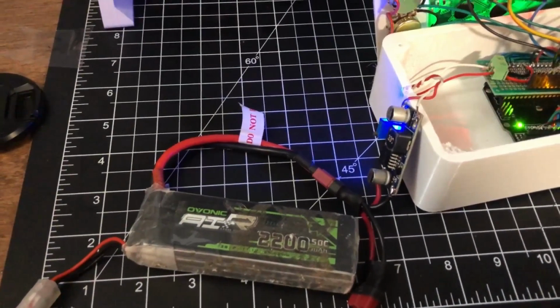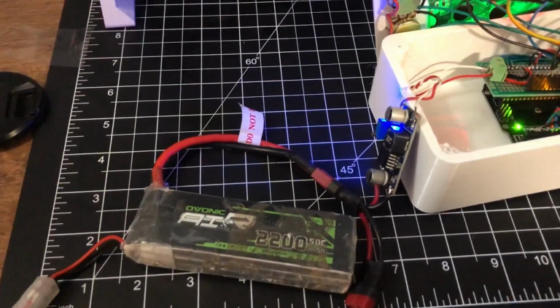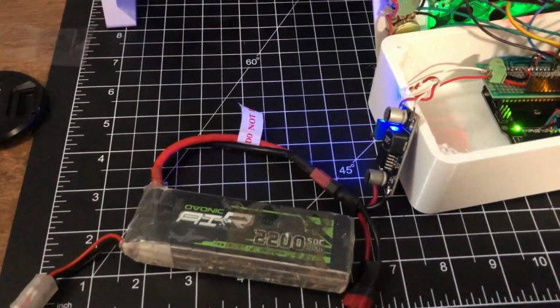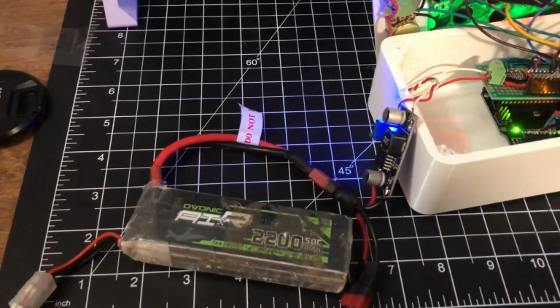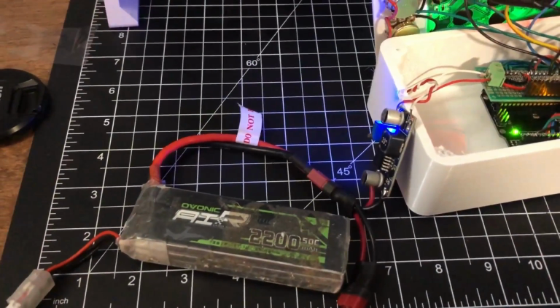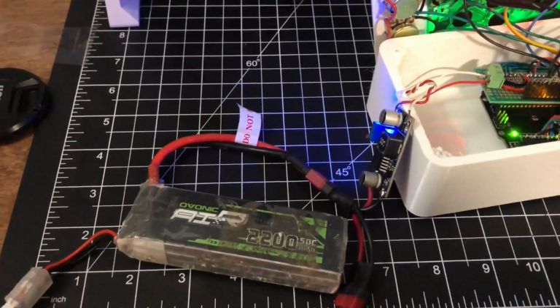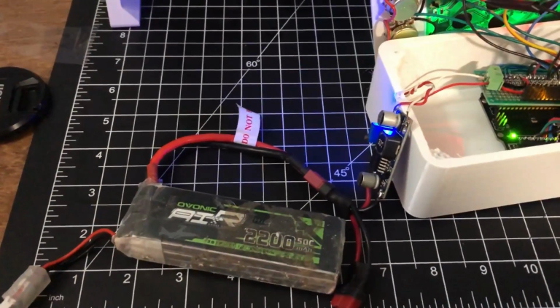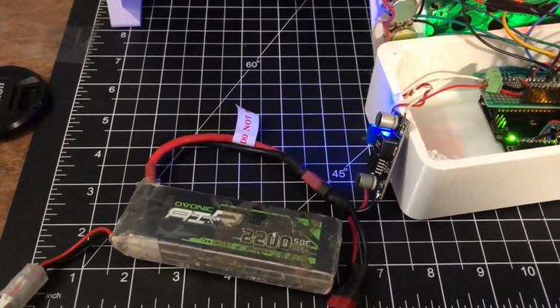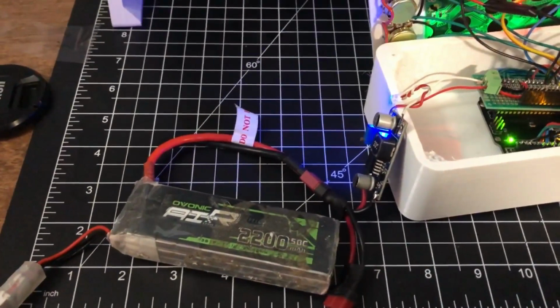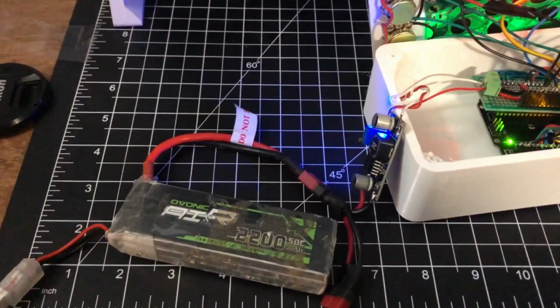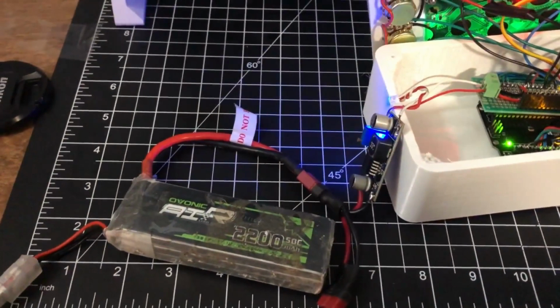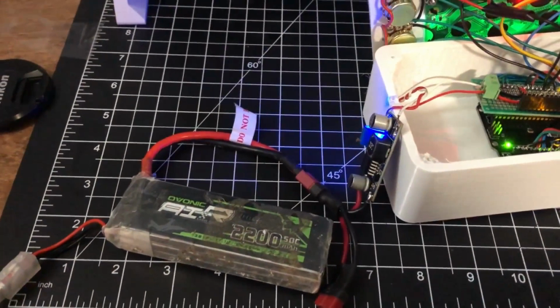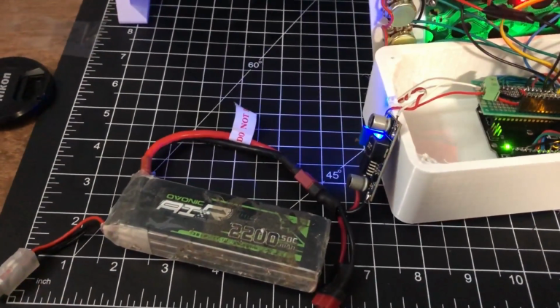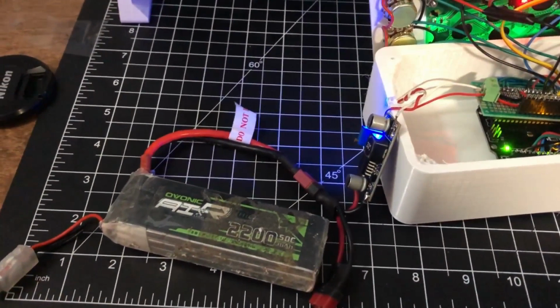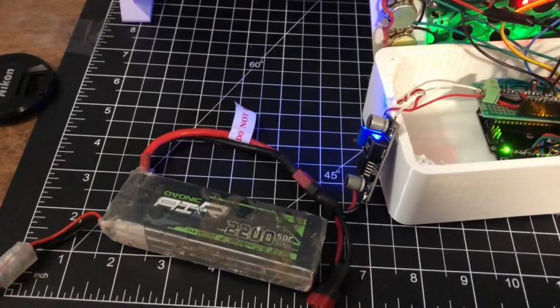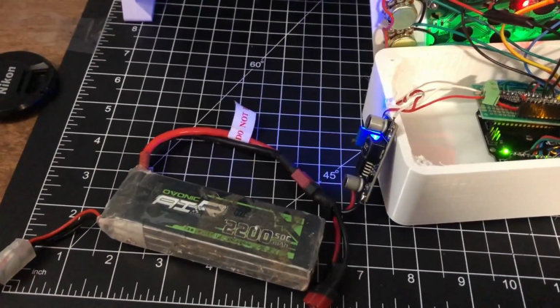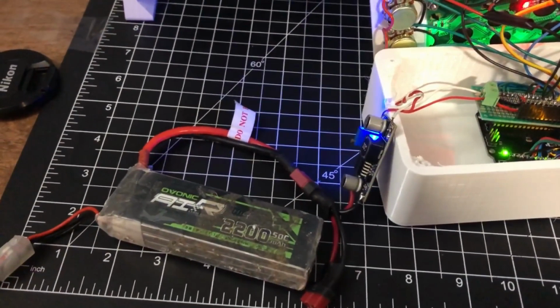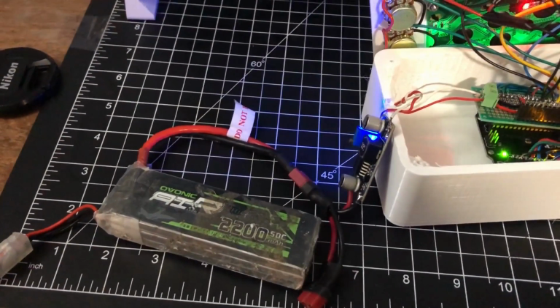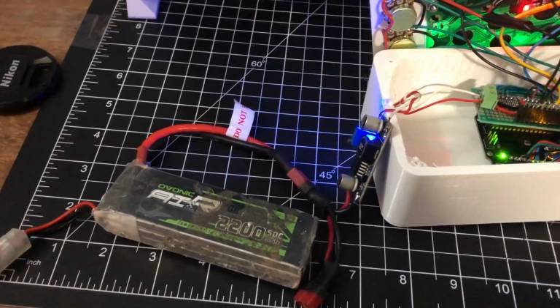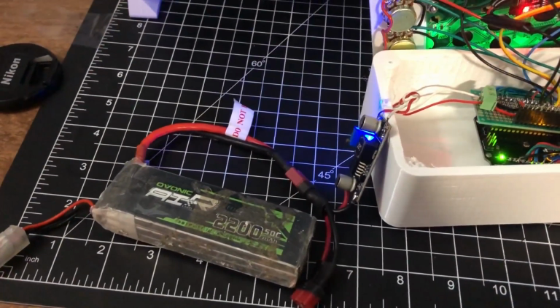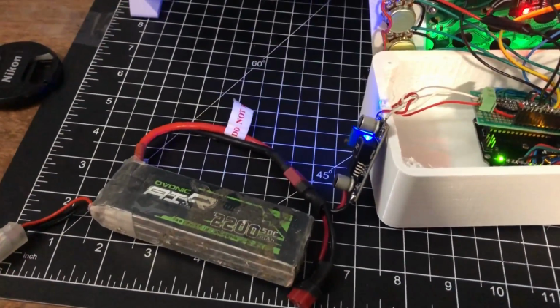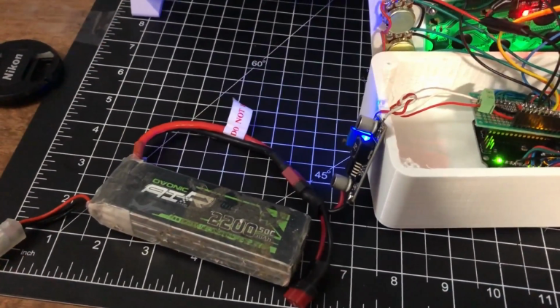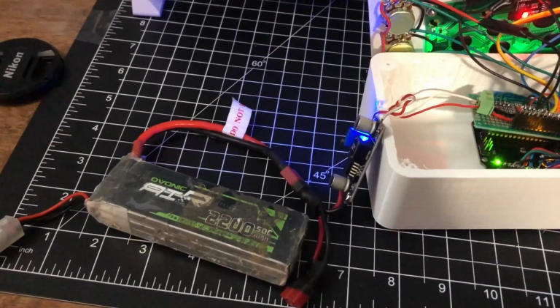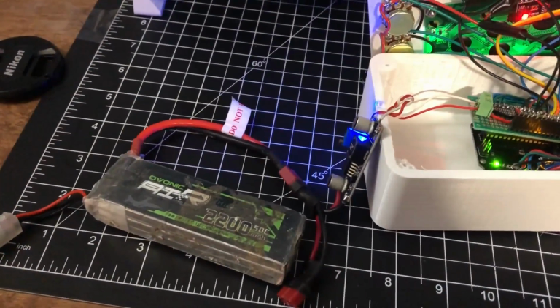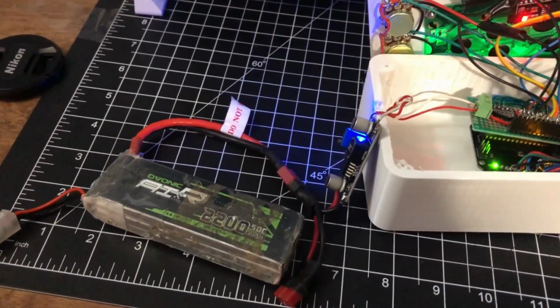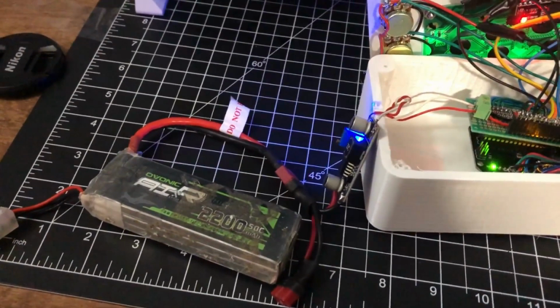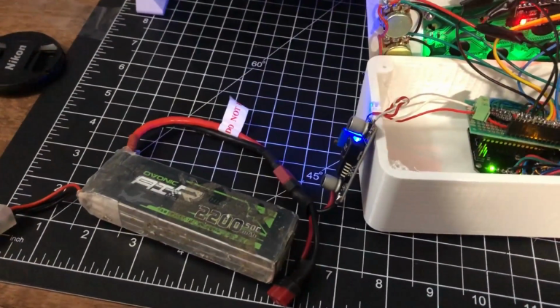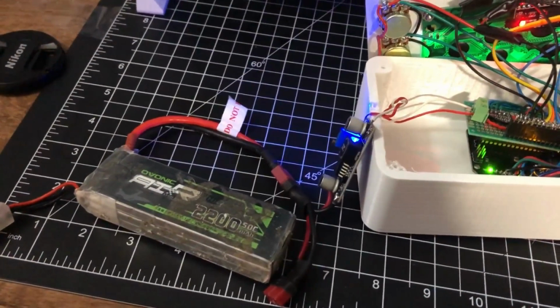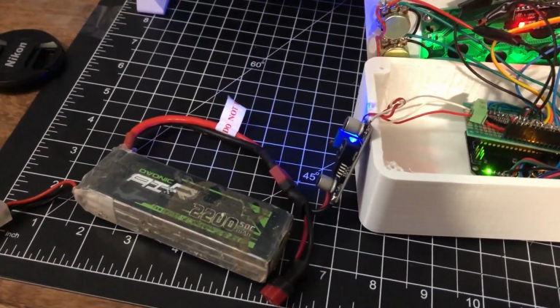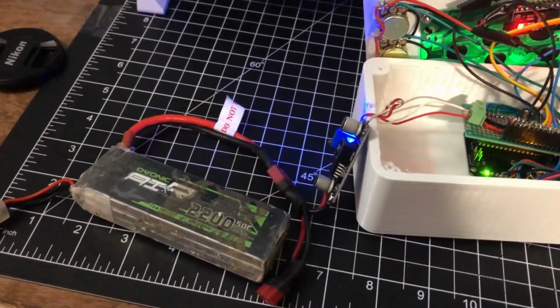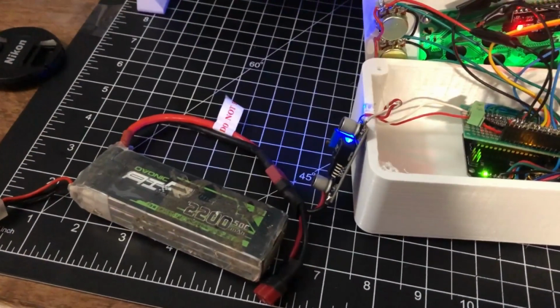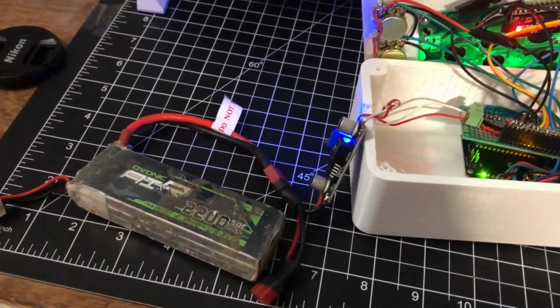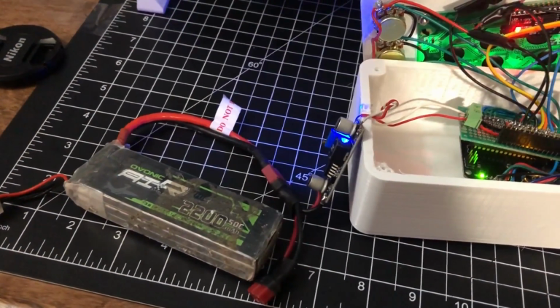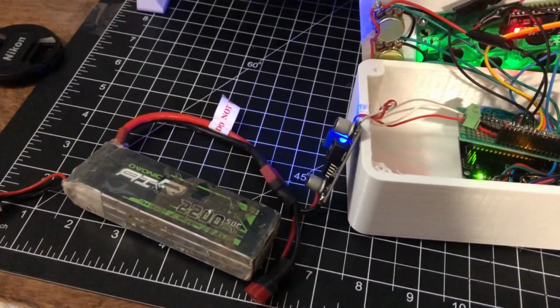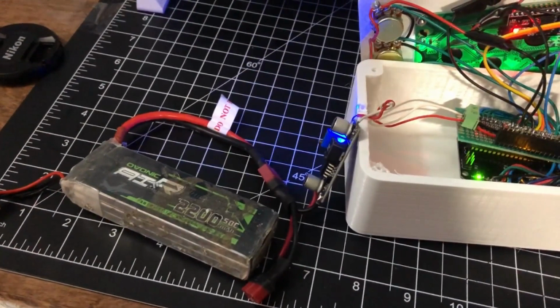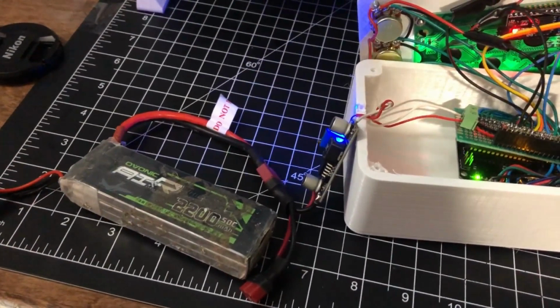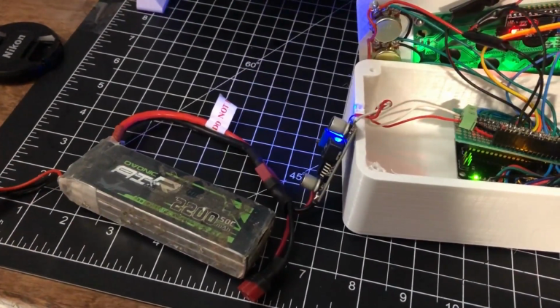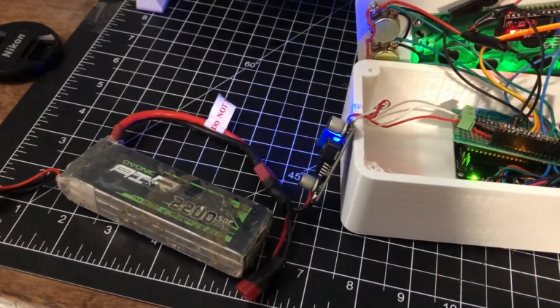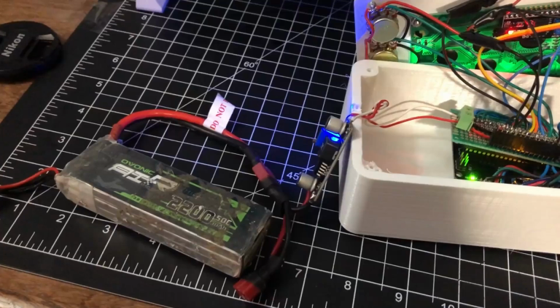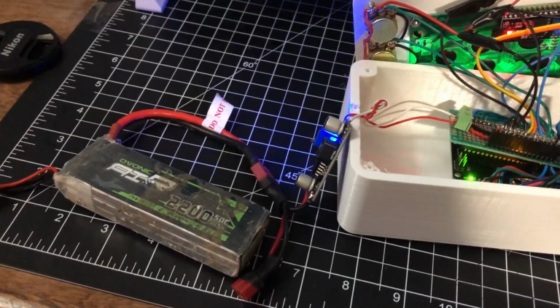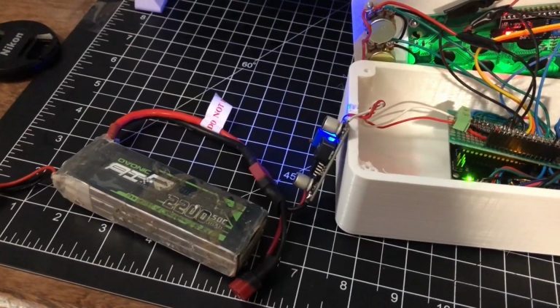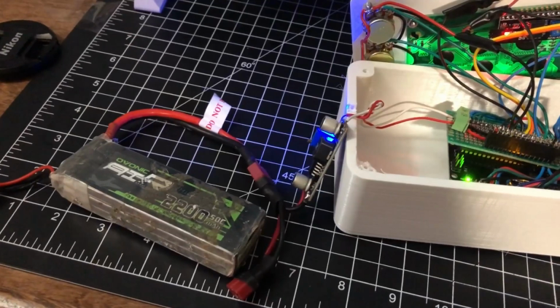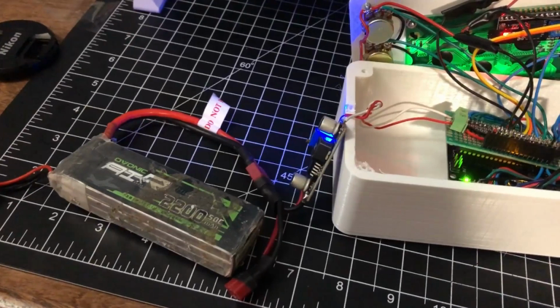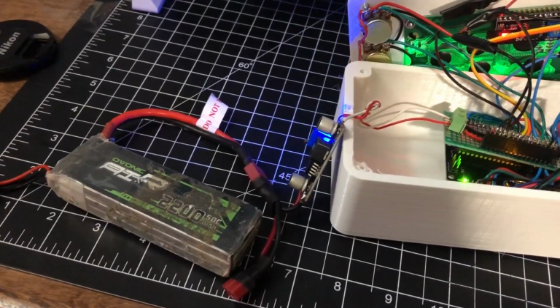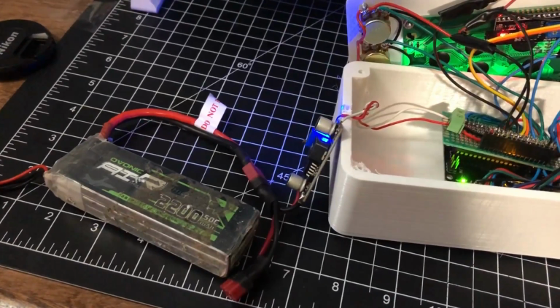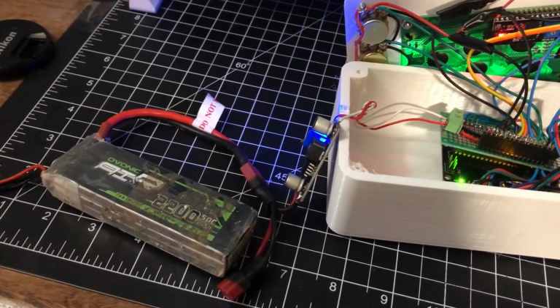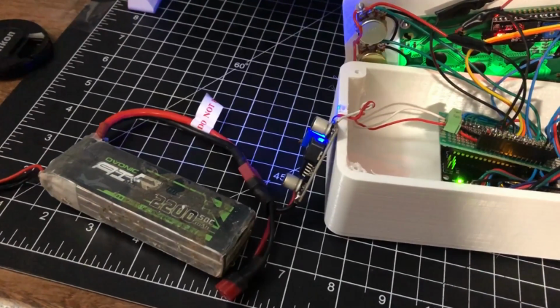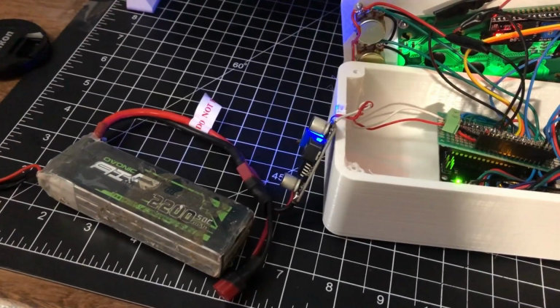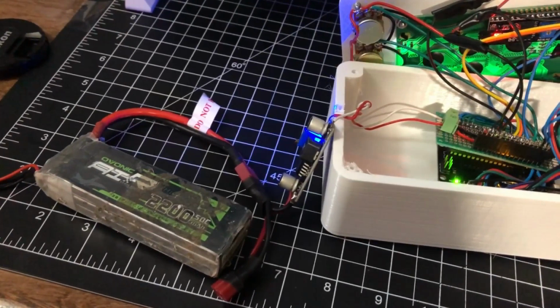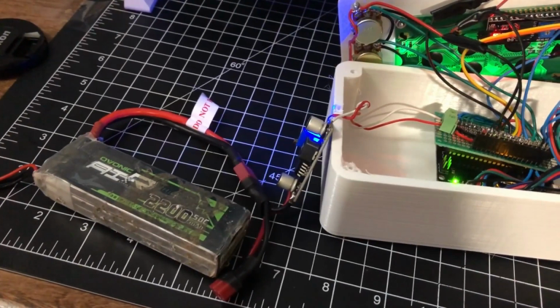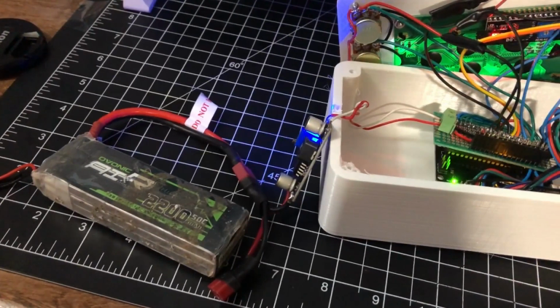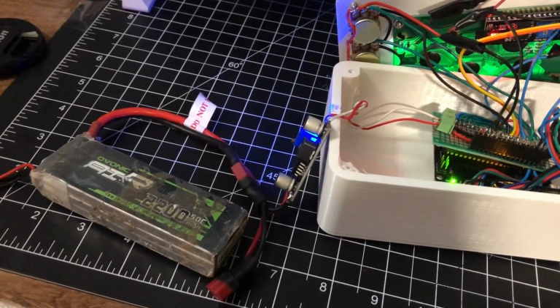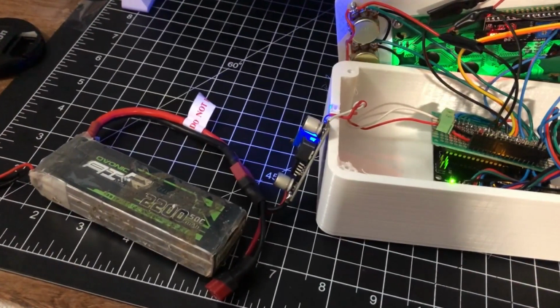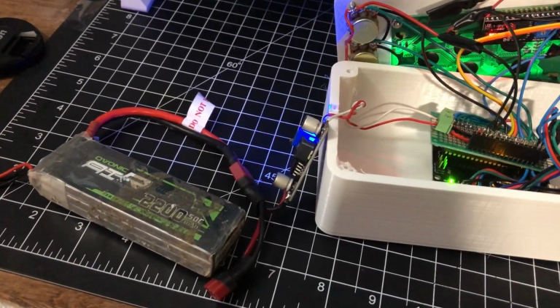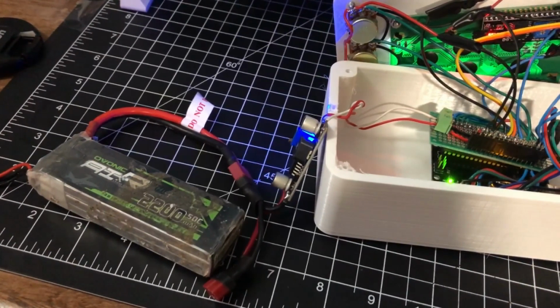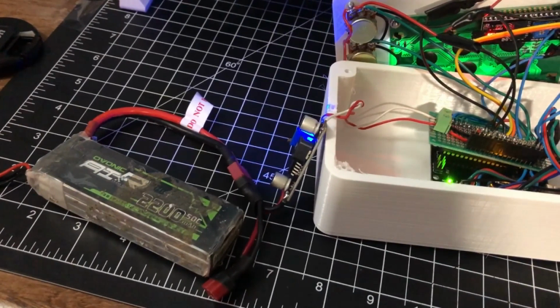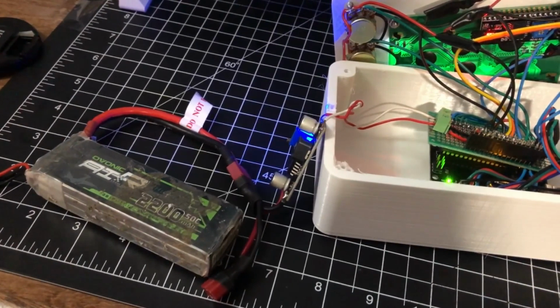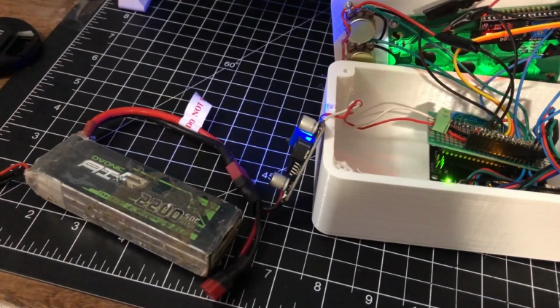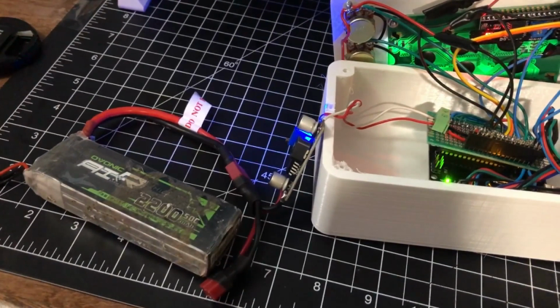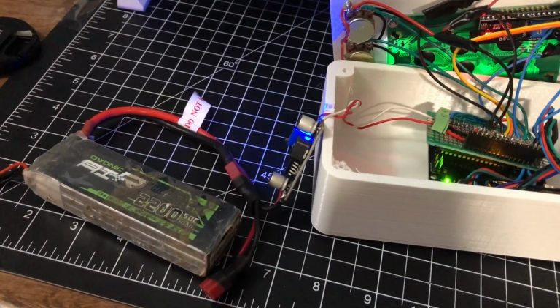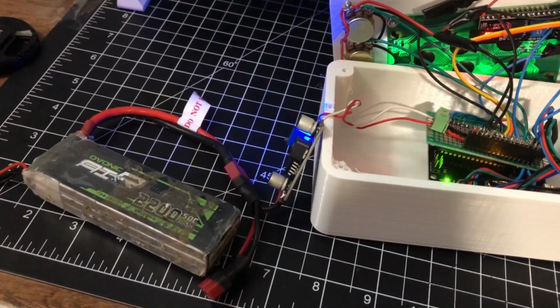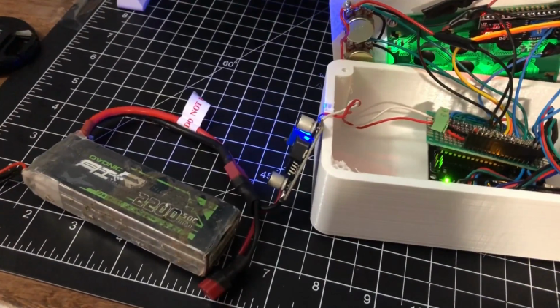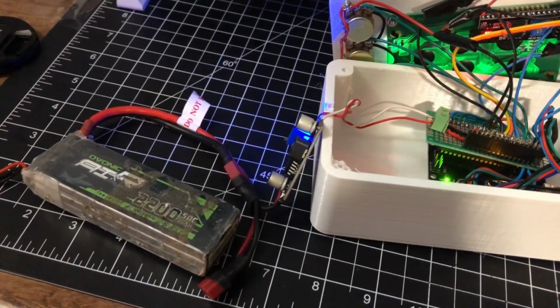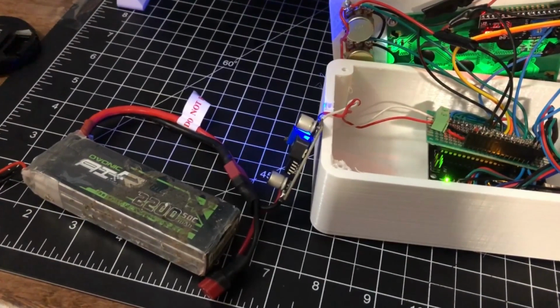Currently I have it all running off a LiPo battery that goes to a voltage regulator, so that I can take it anywhere and don't have to be reliant on a plug.